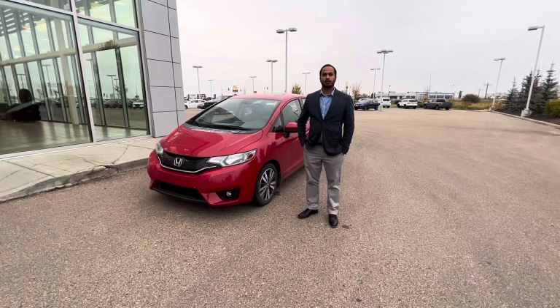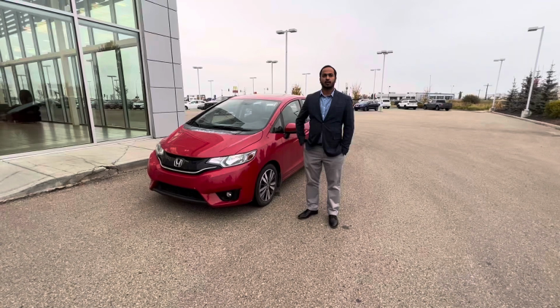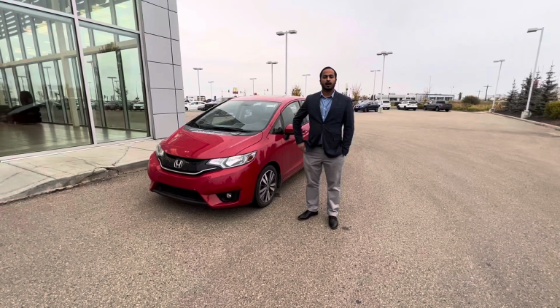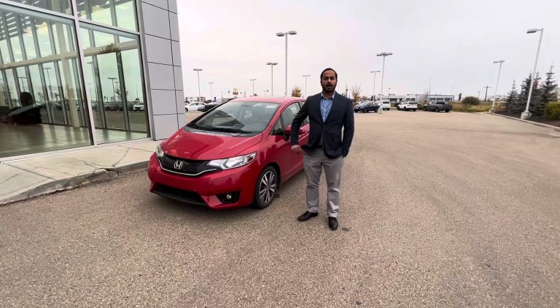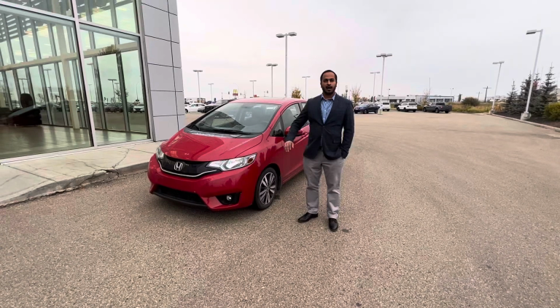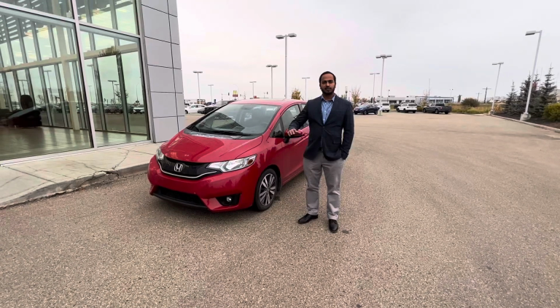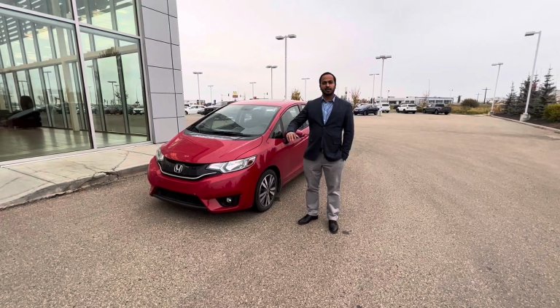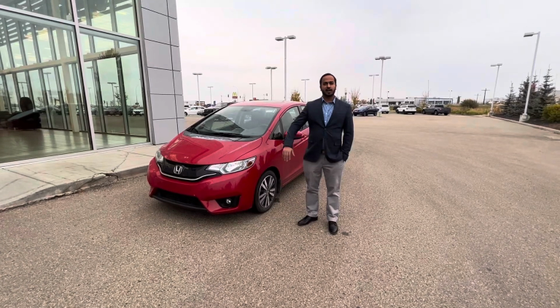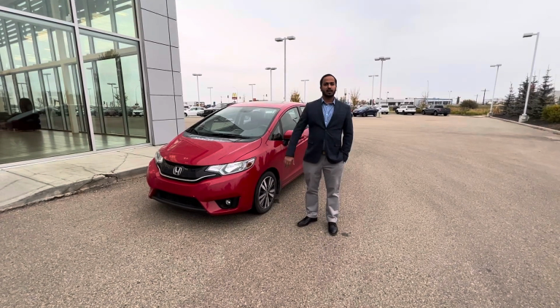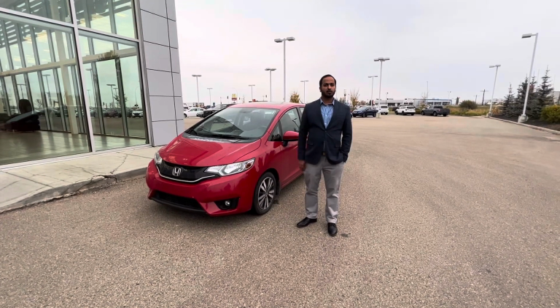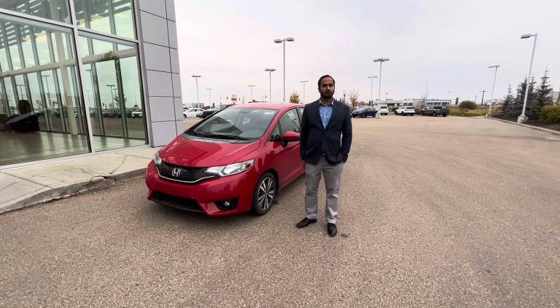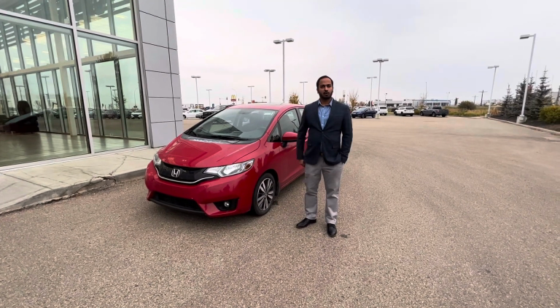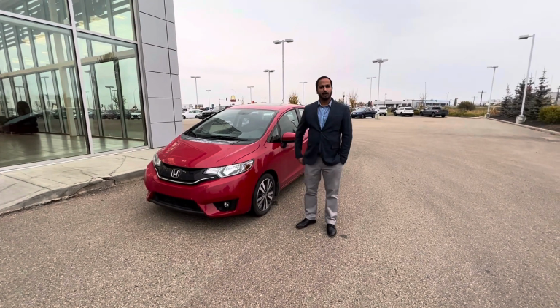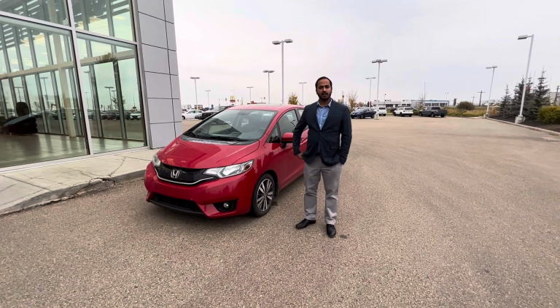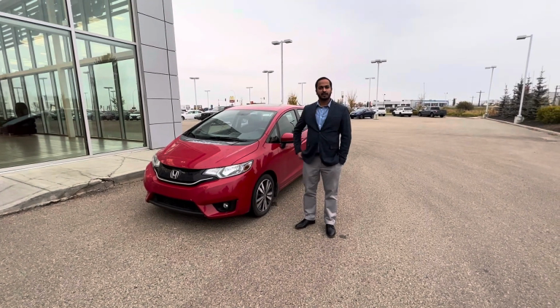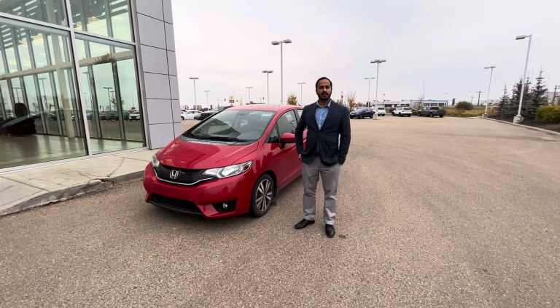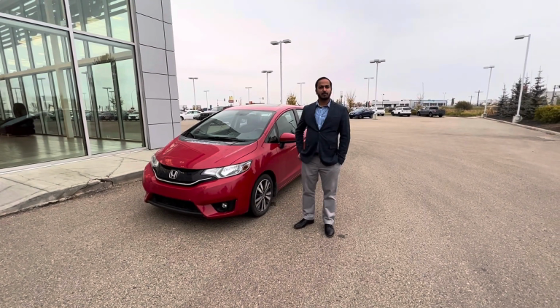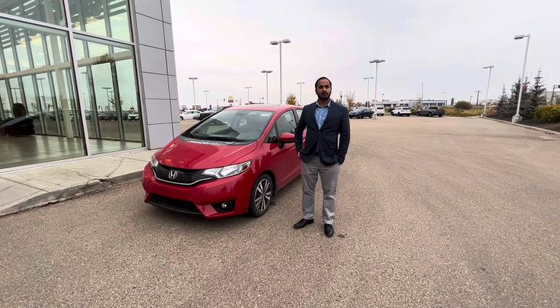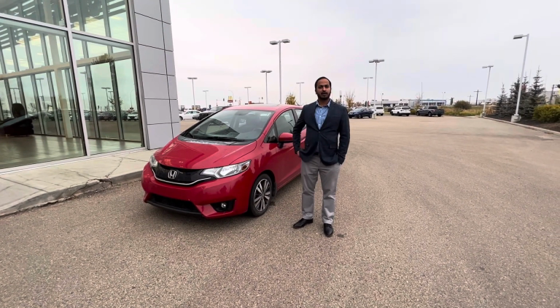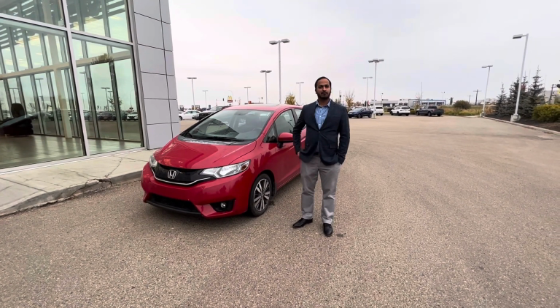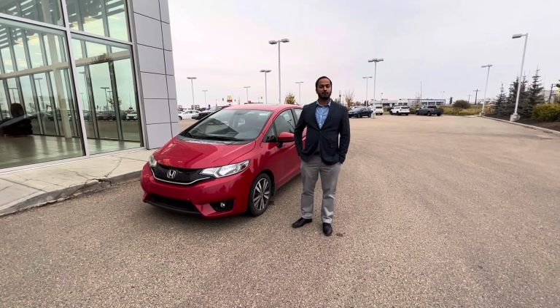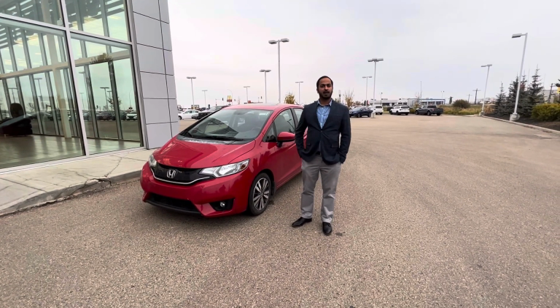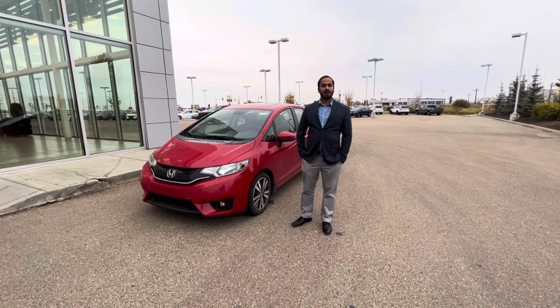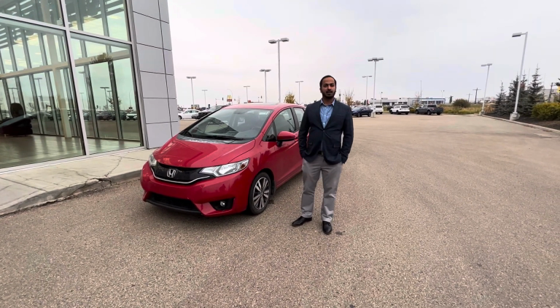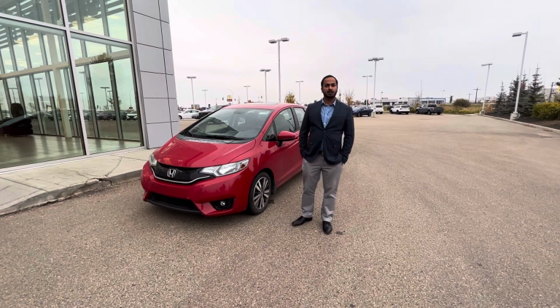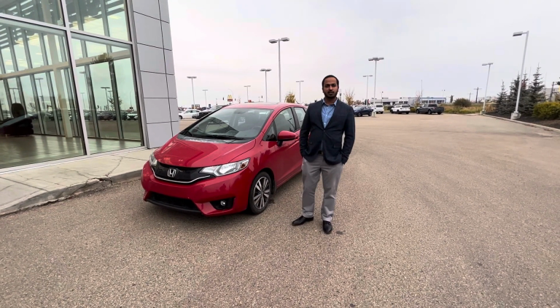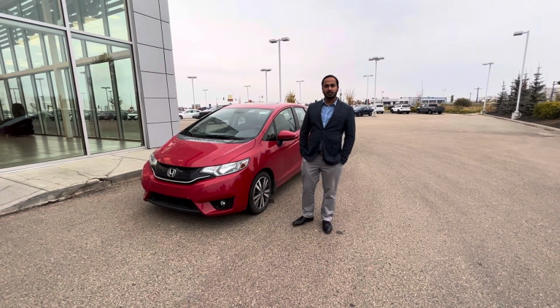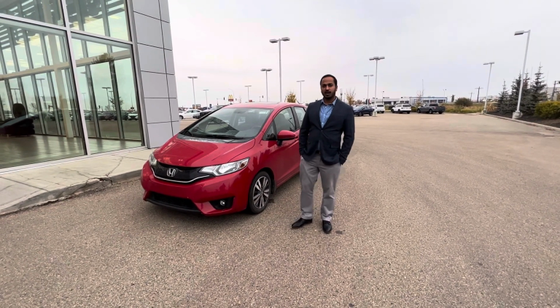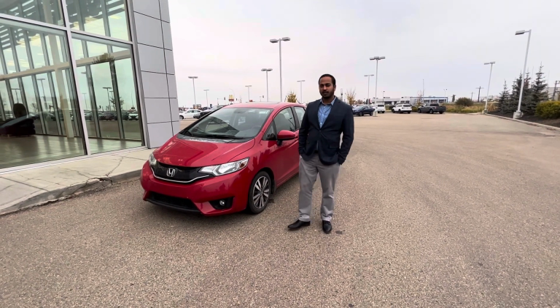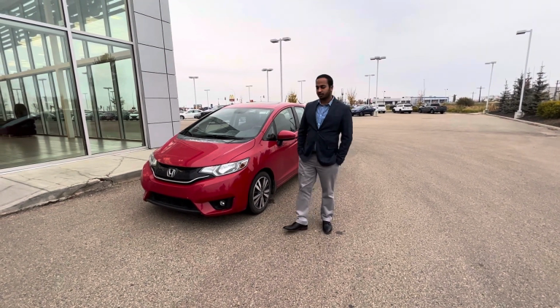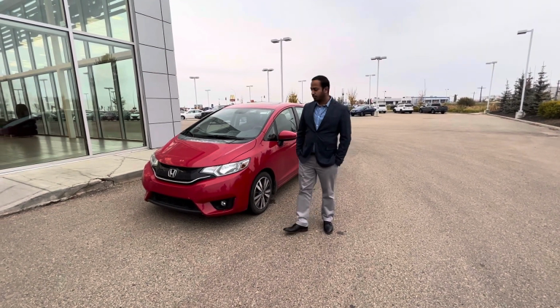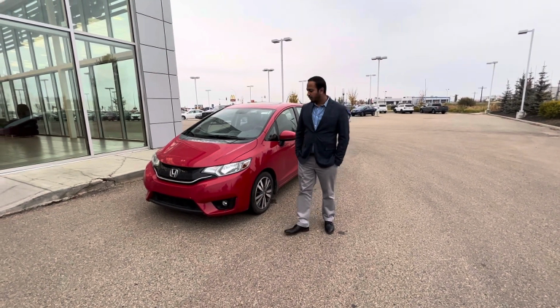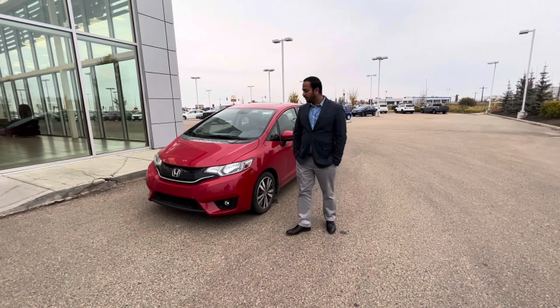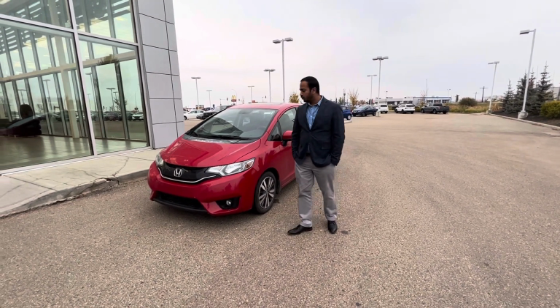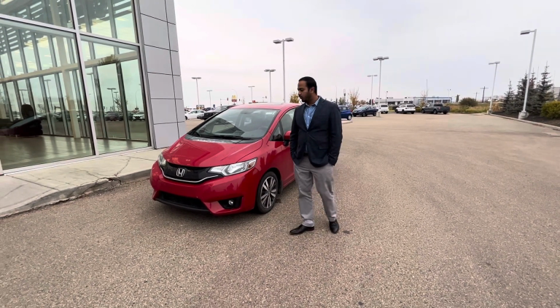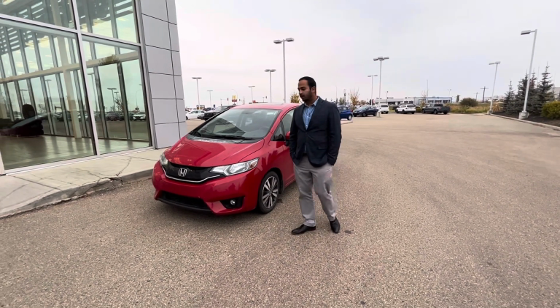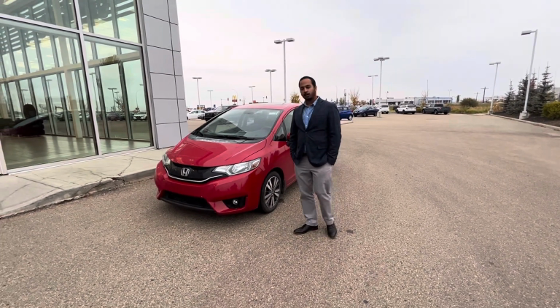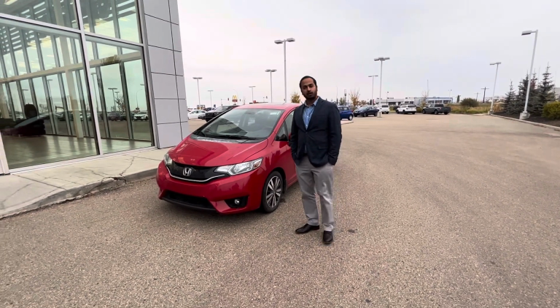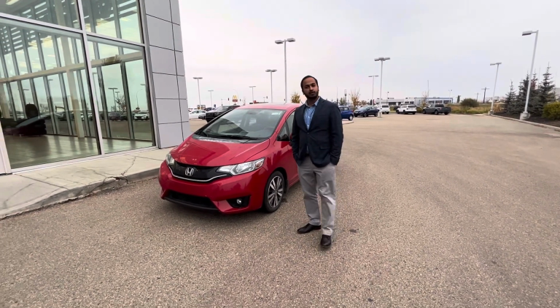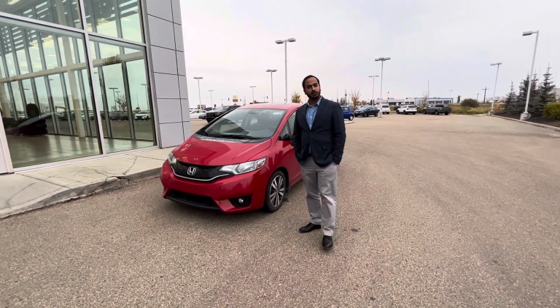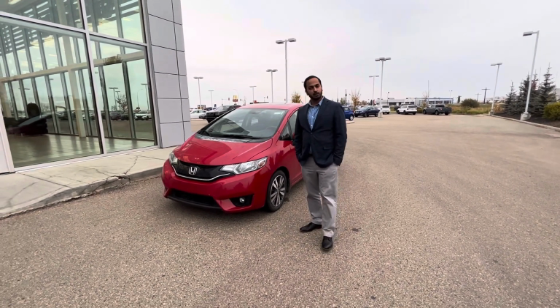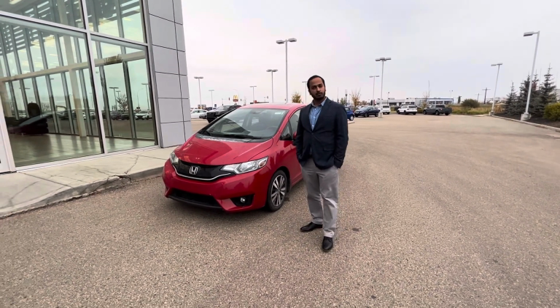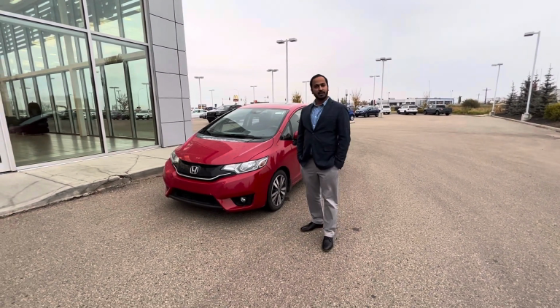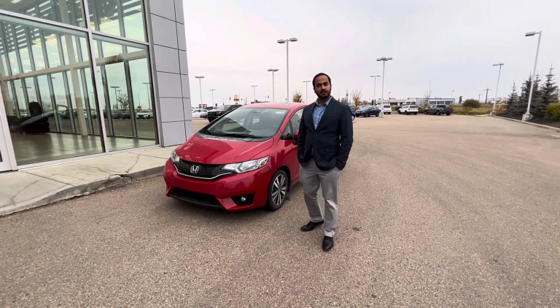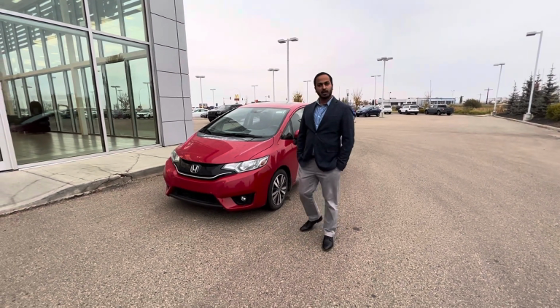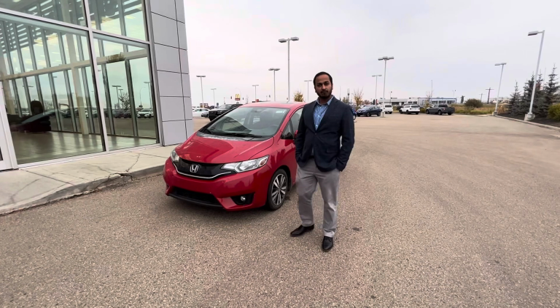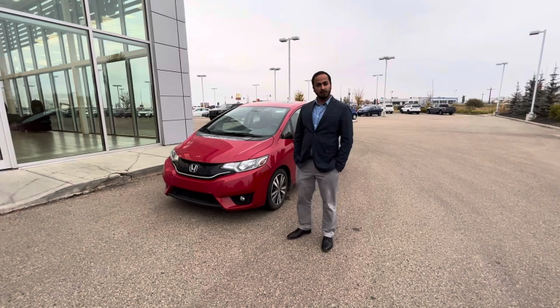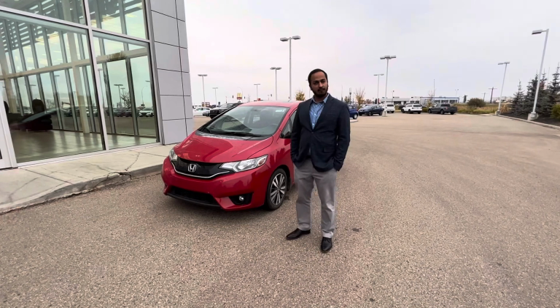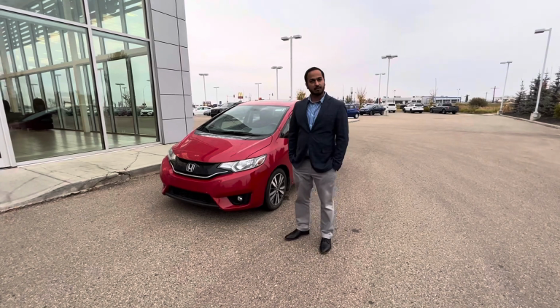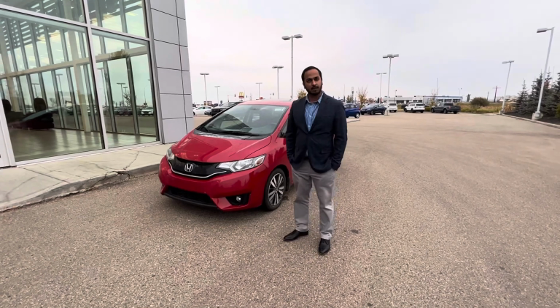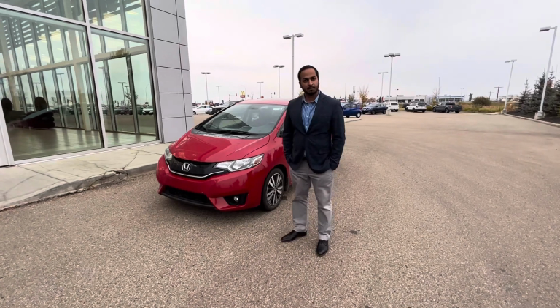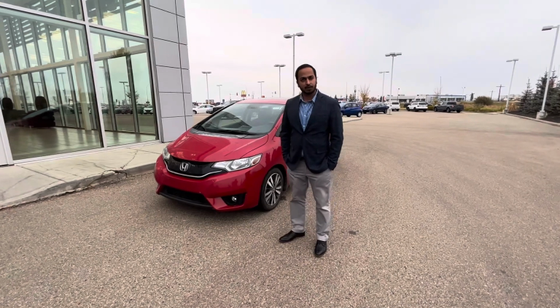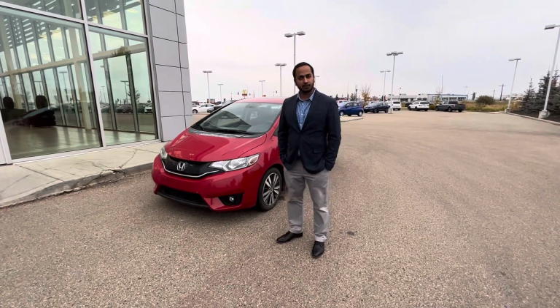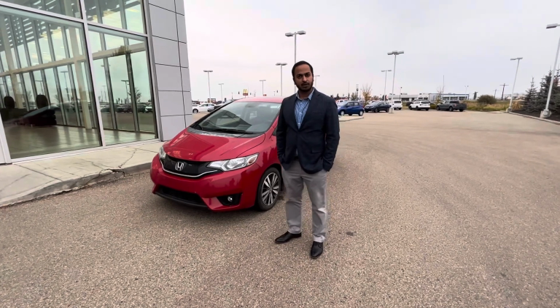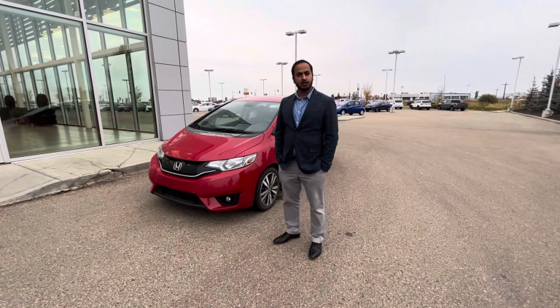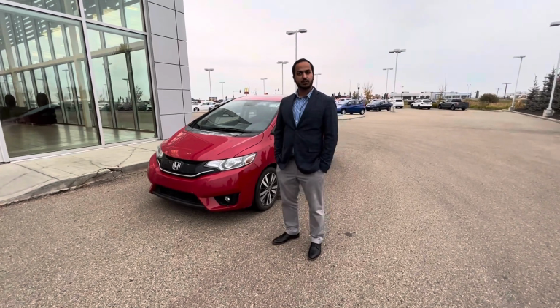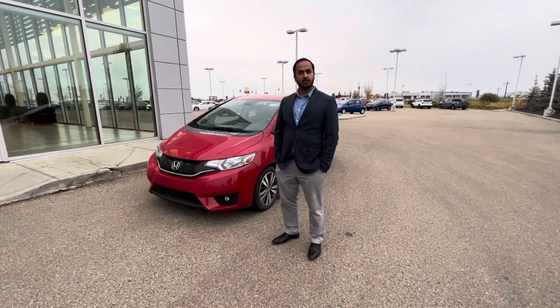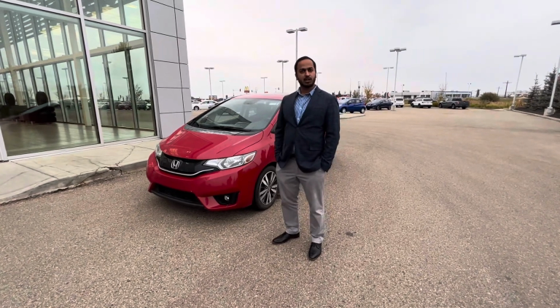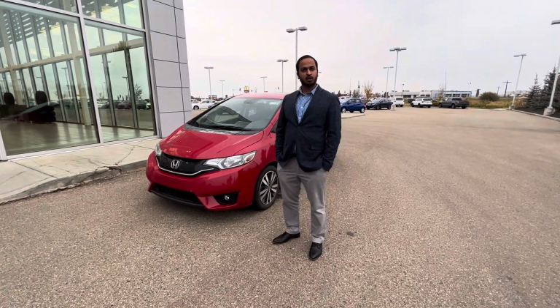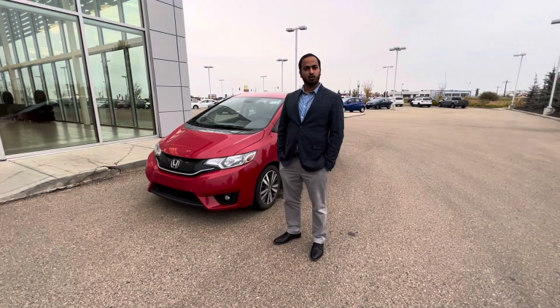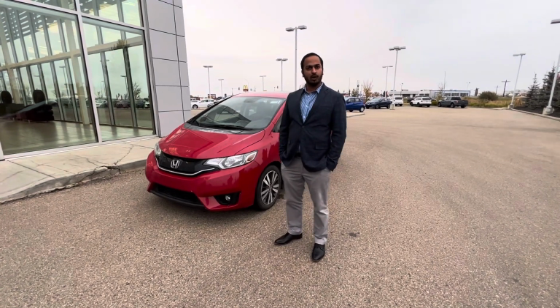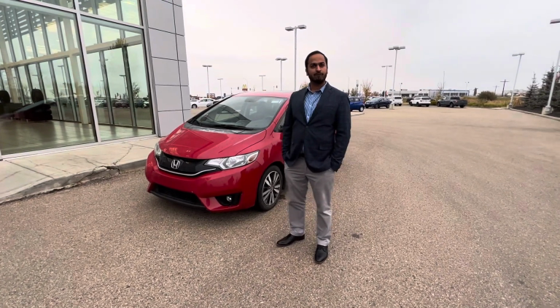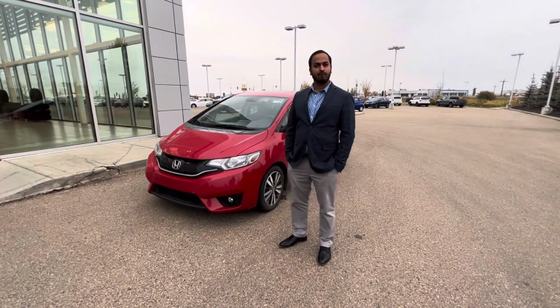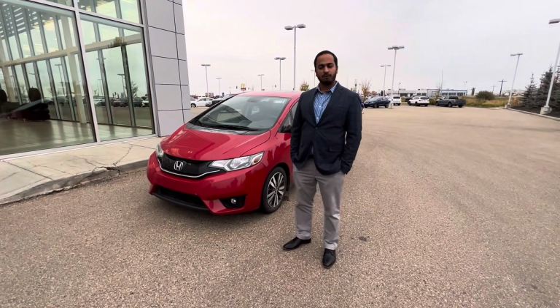Hi Jeanette, good morning. It's Amit here from LA Nissan. I just wanted to quickly introduce myself — I will be the person assisting you going forward.